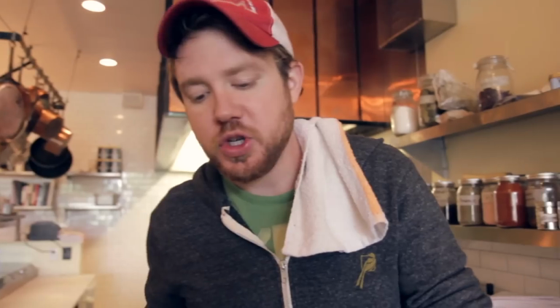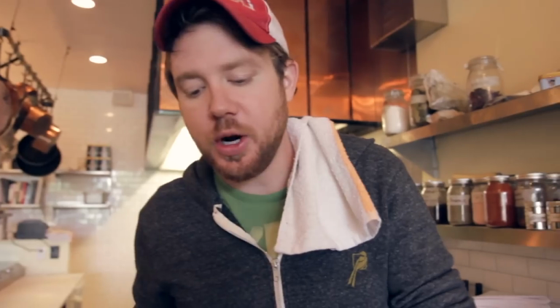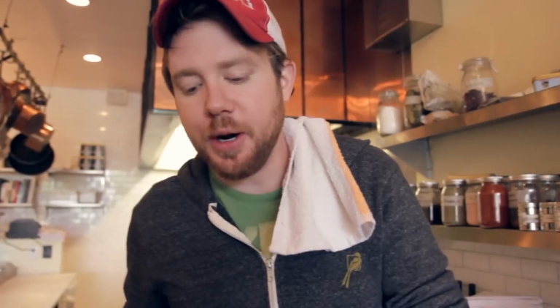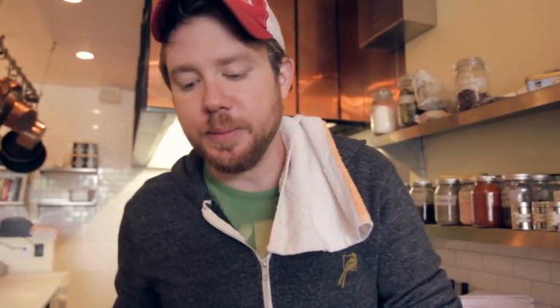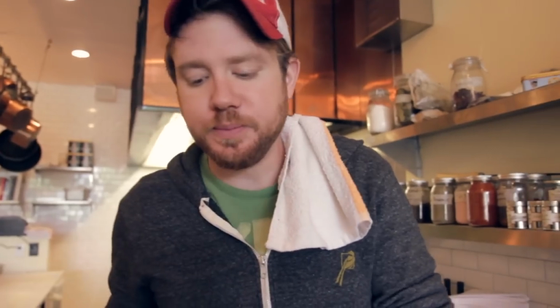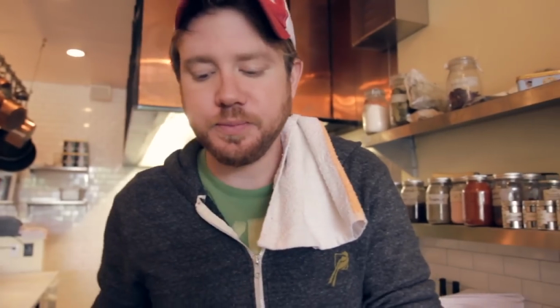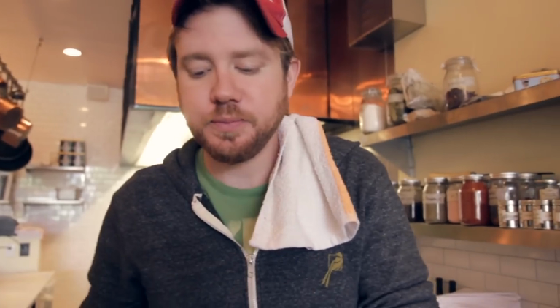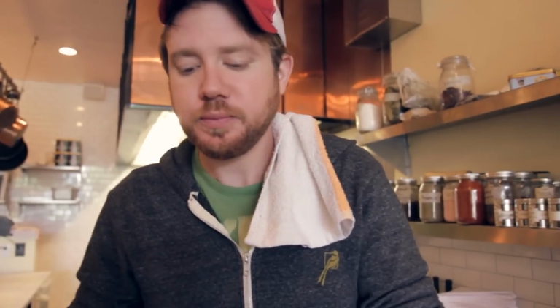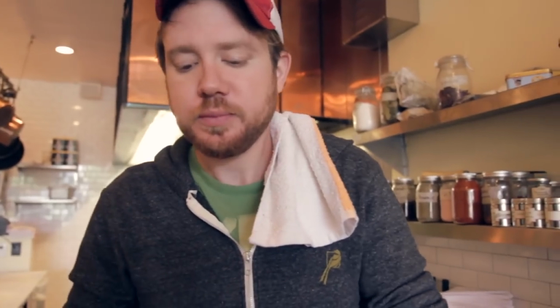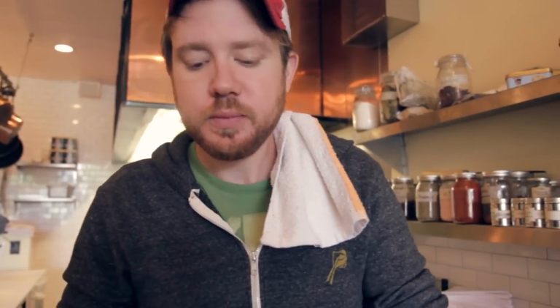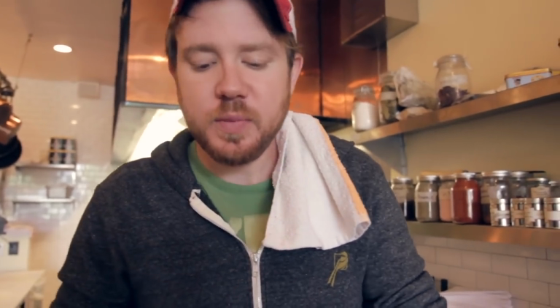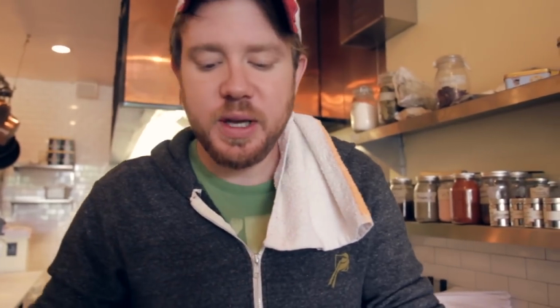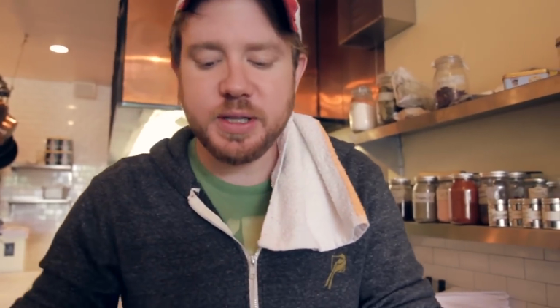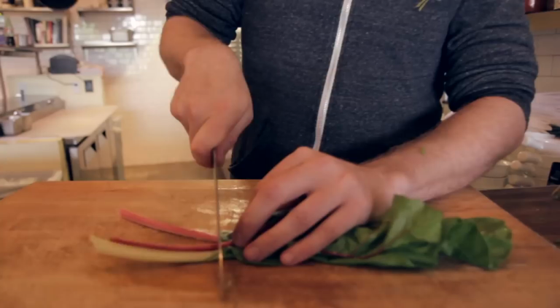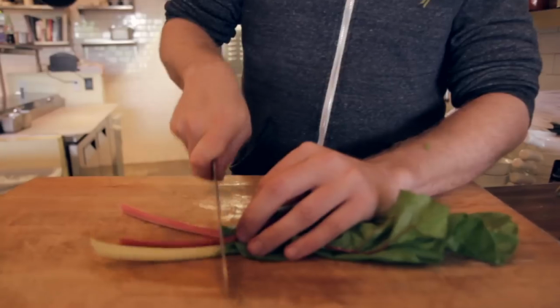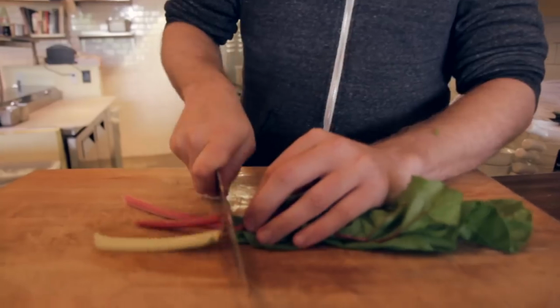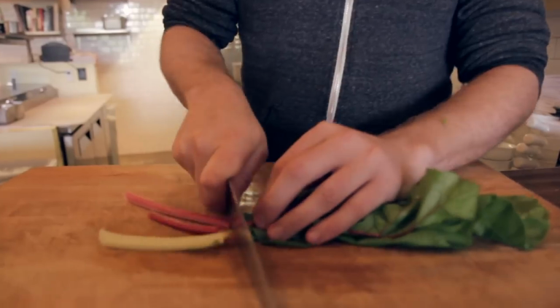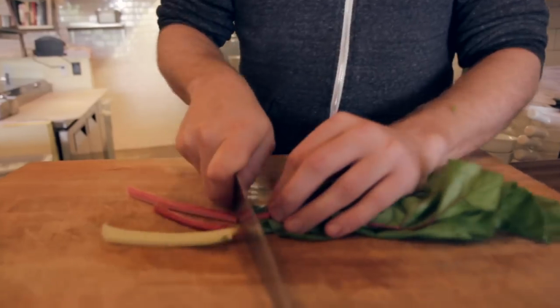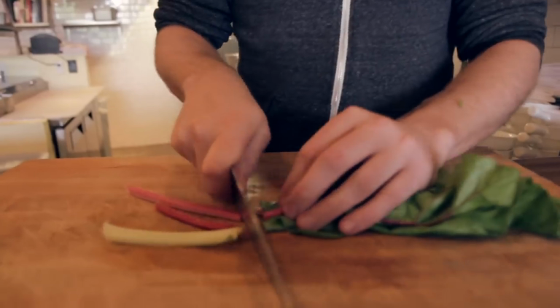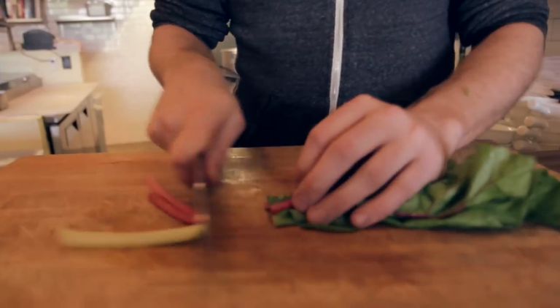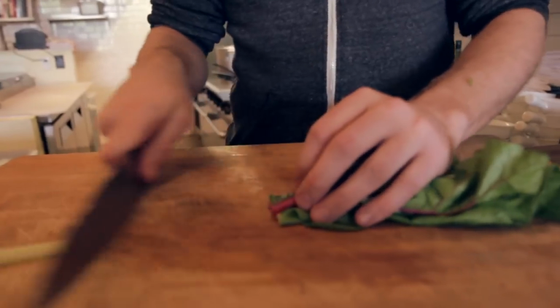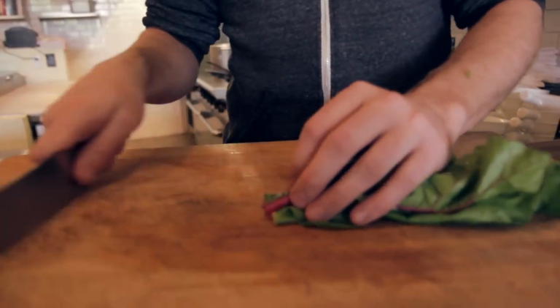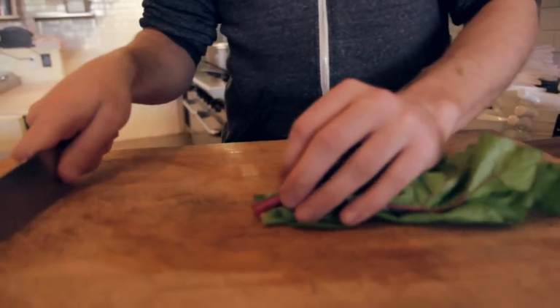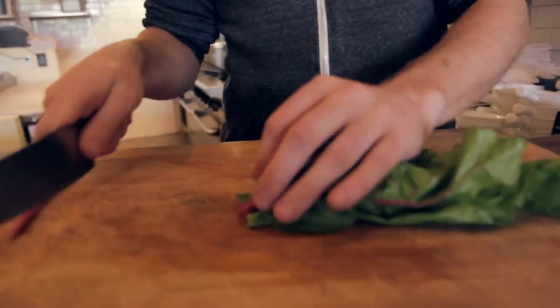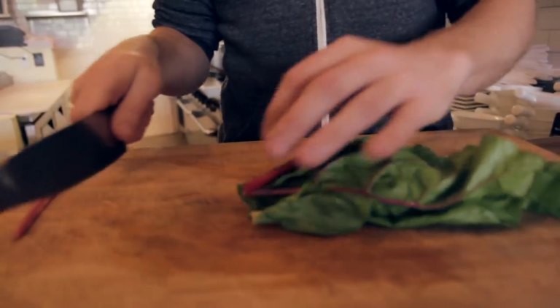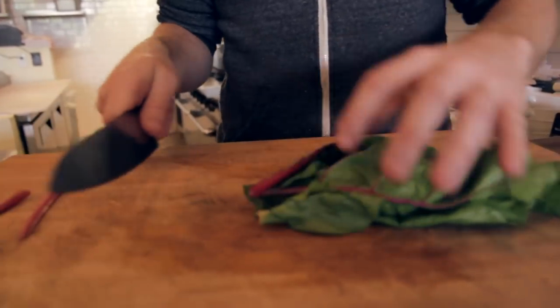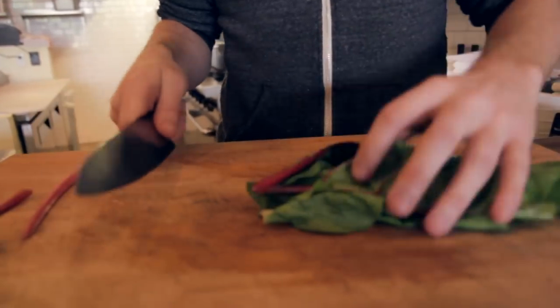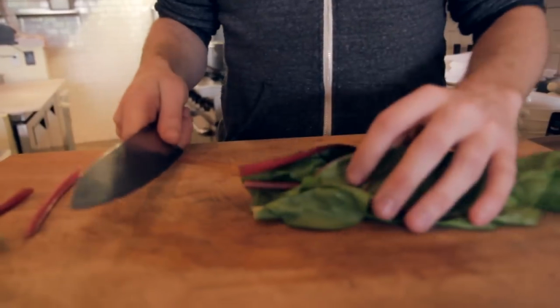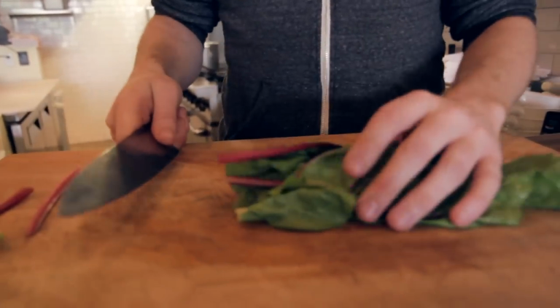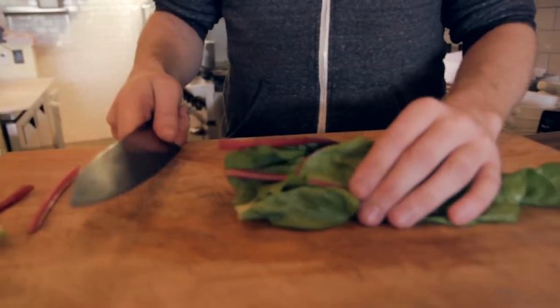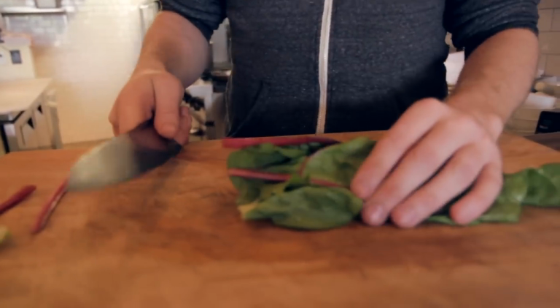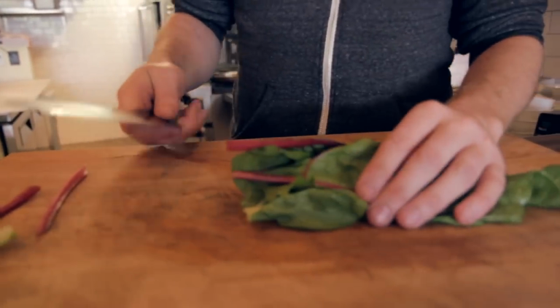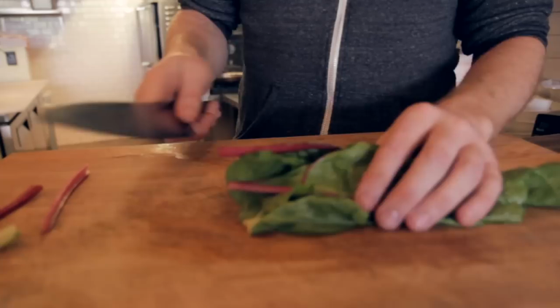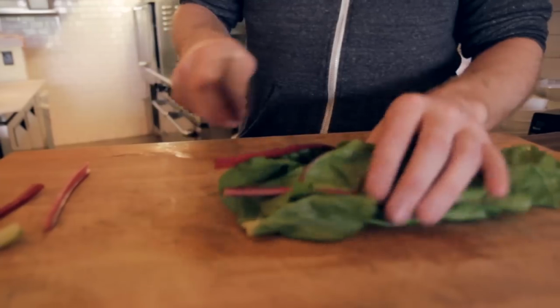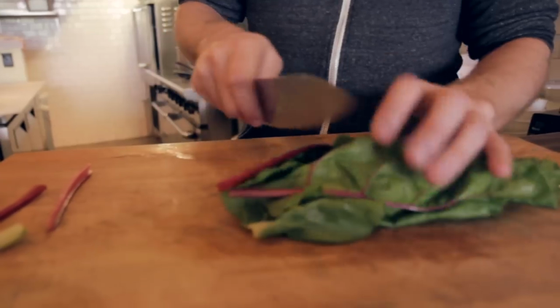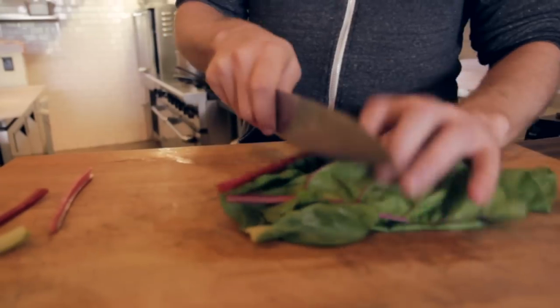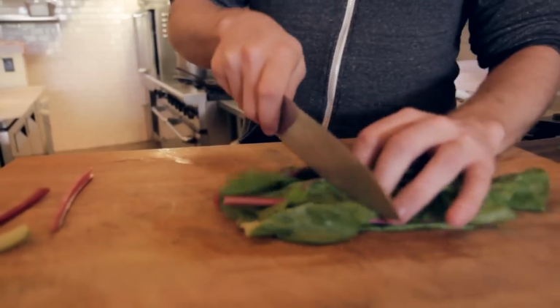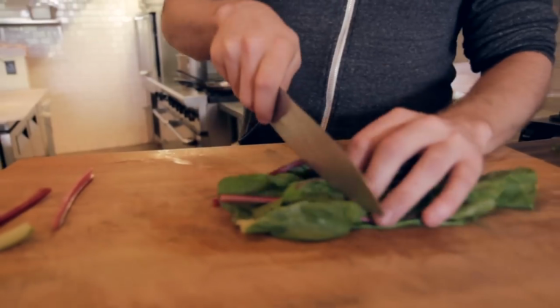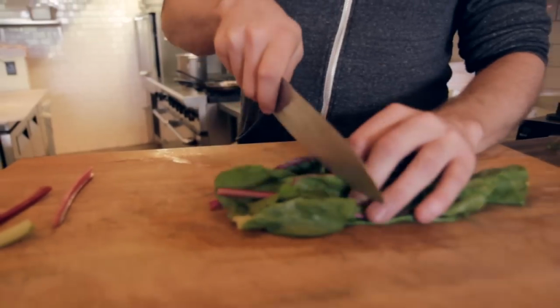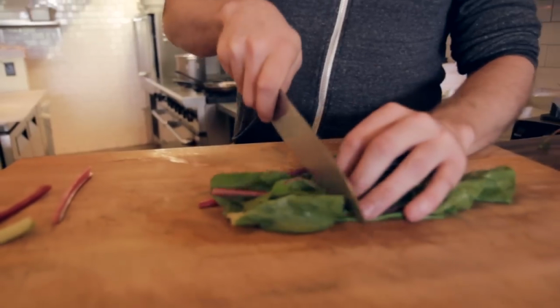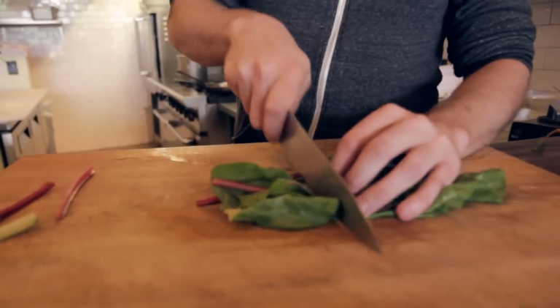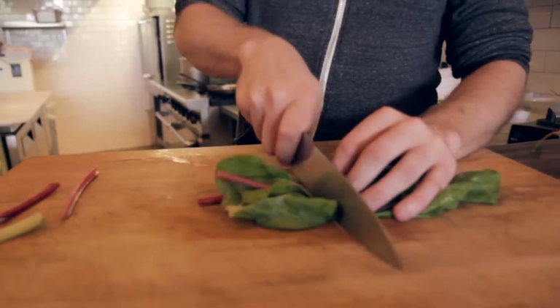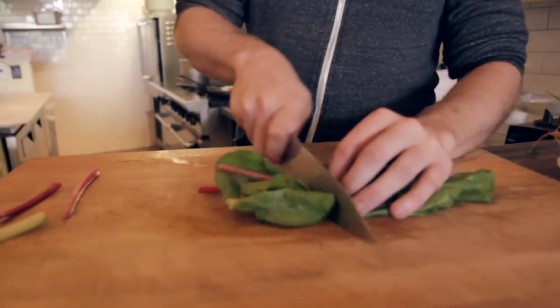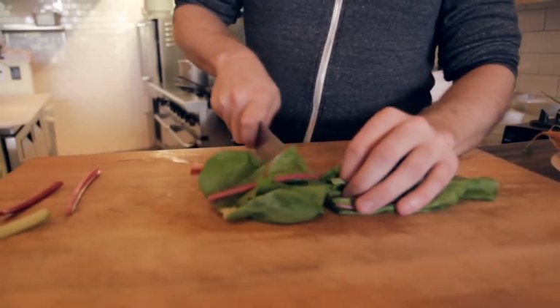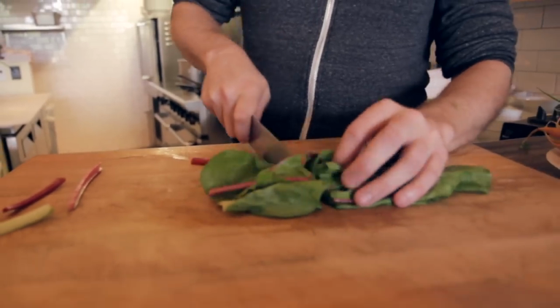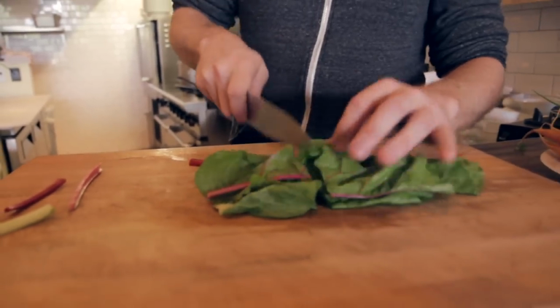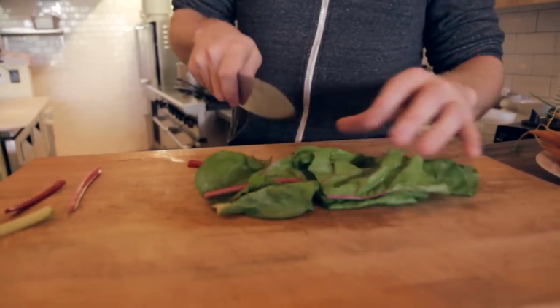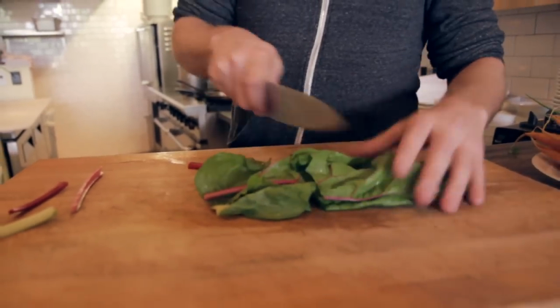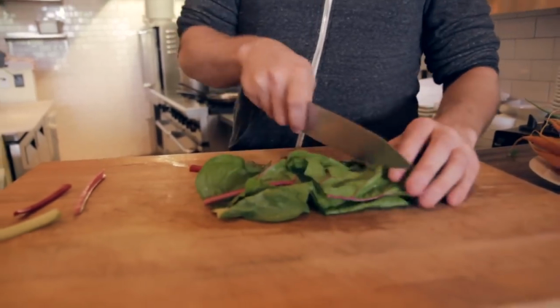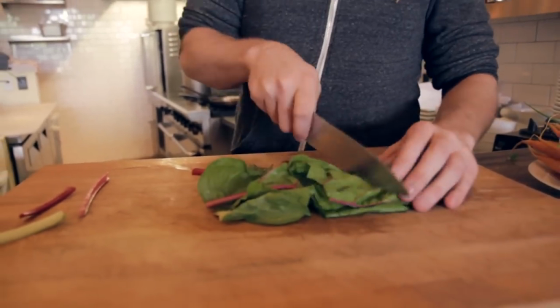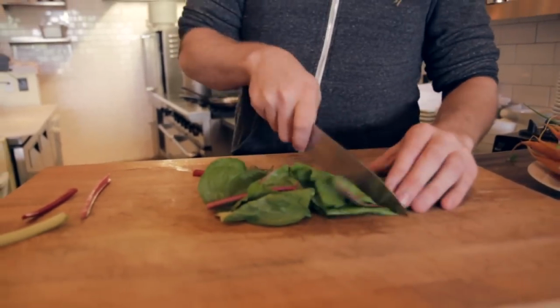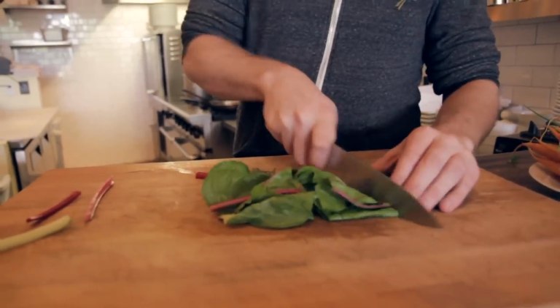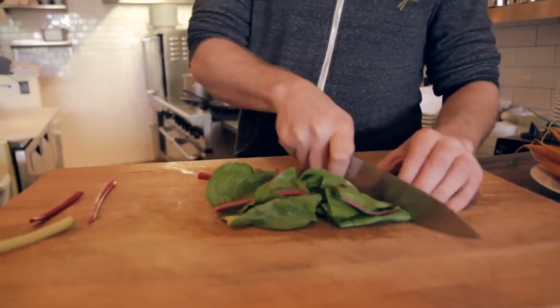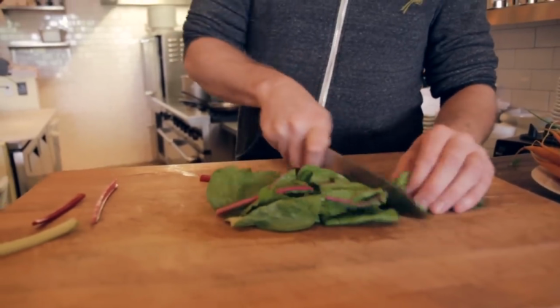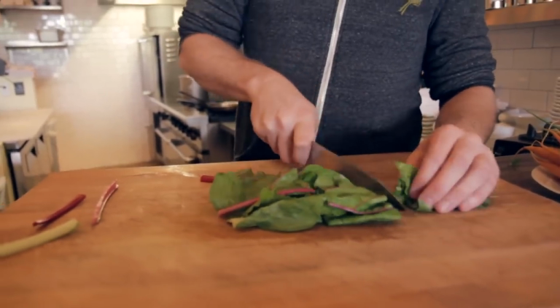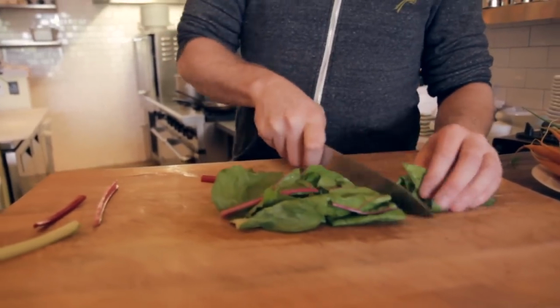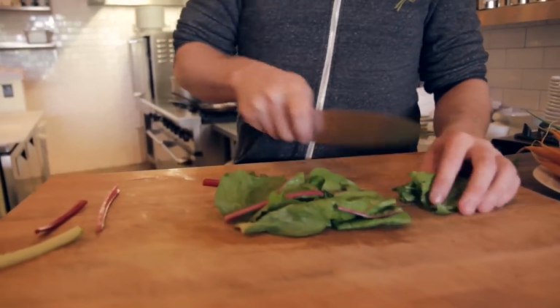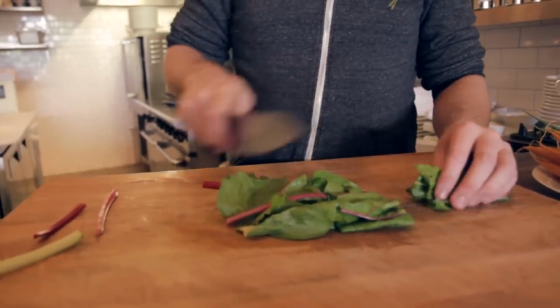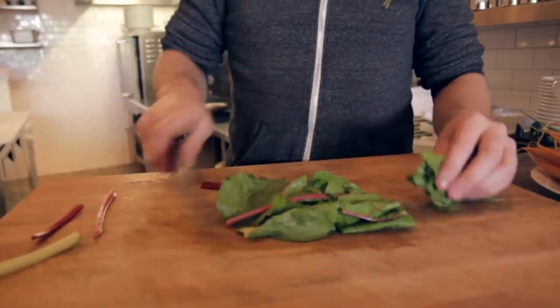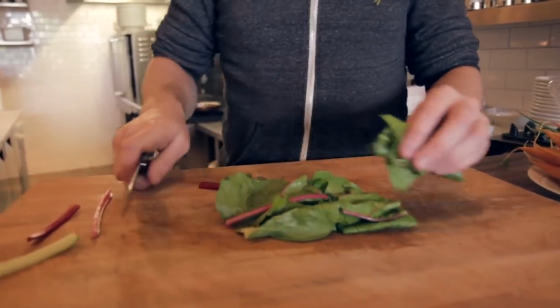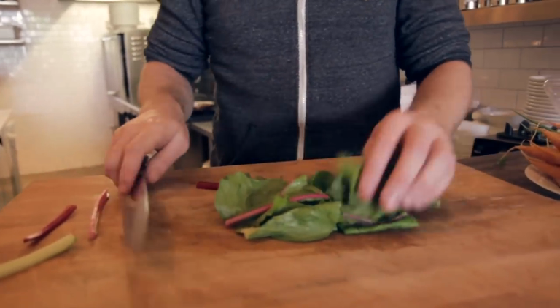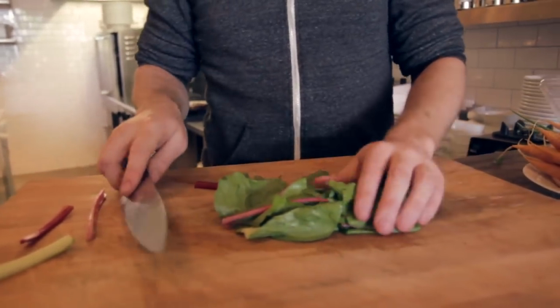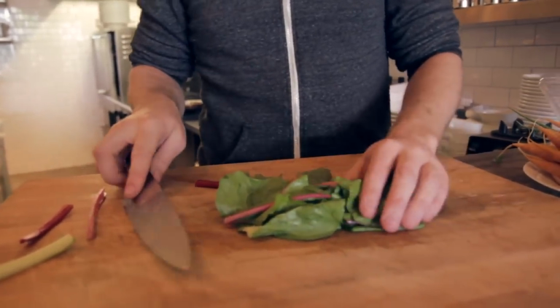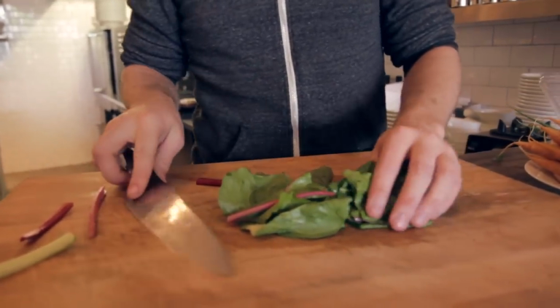For the chard — ribs, we don't want them. Then take your greens and give them a nice easy chop.